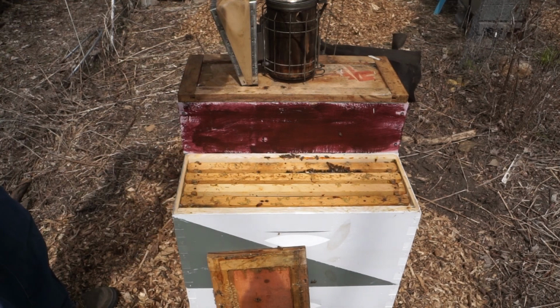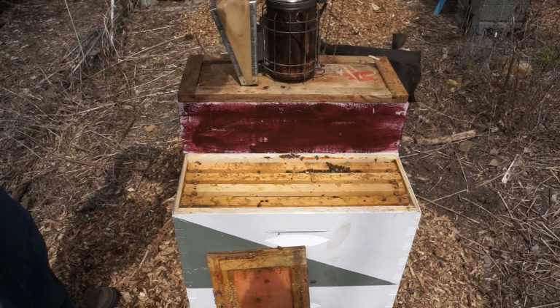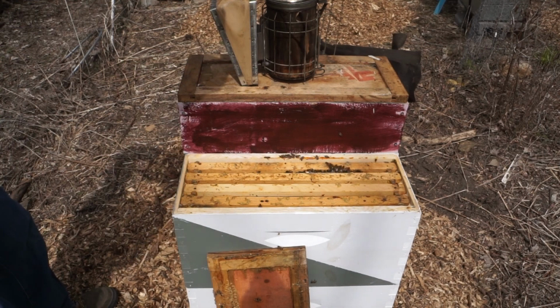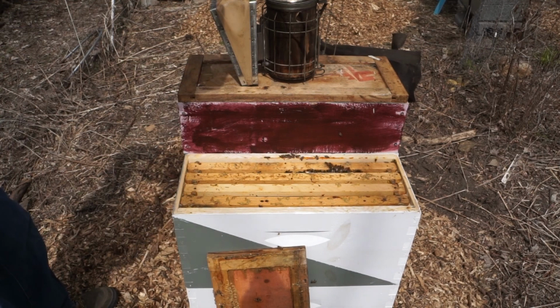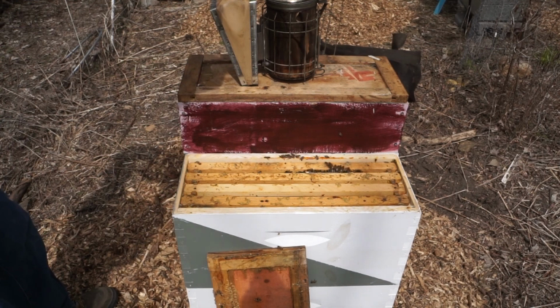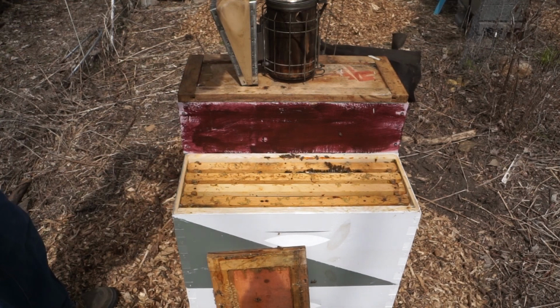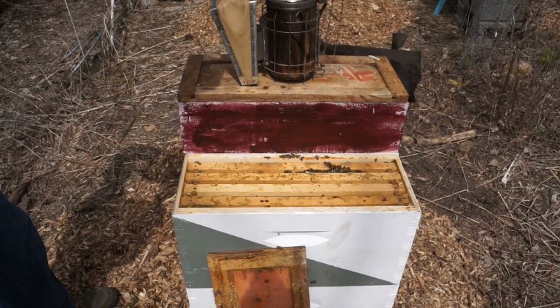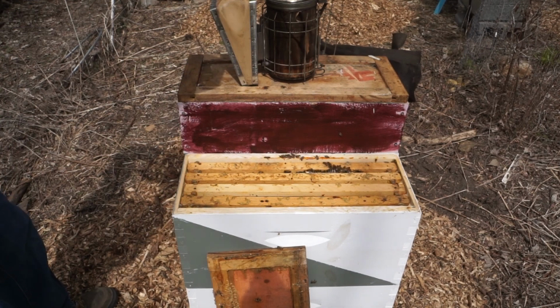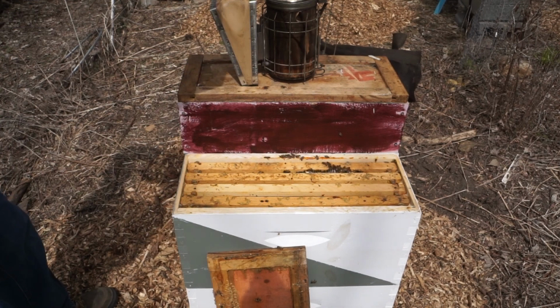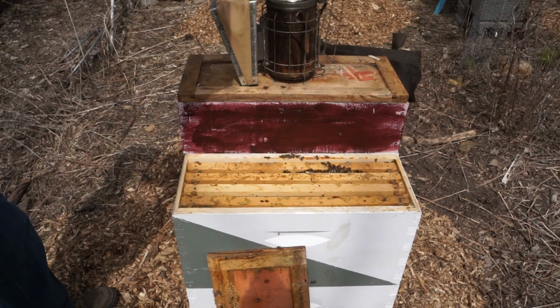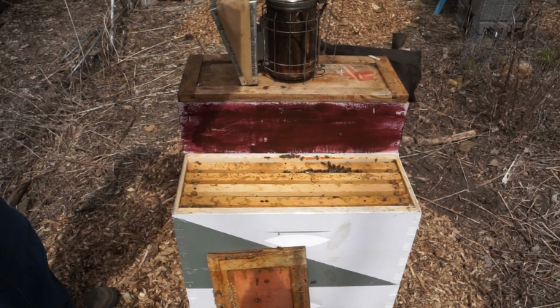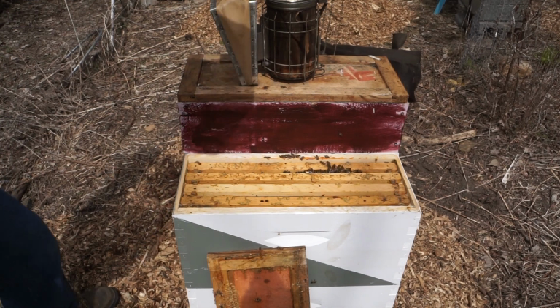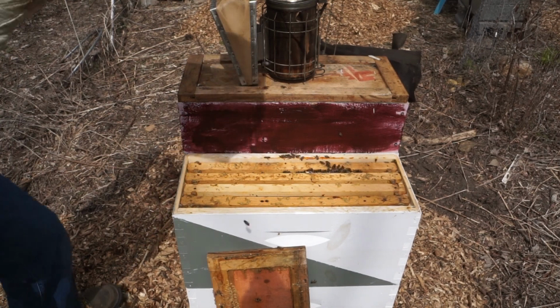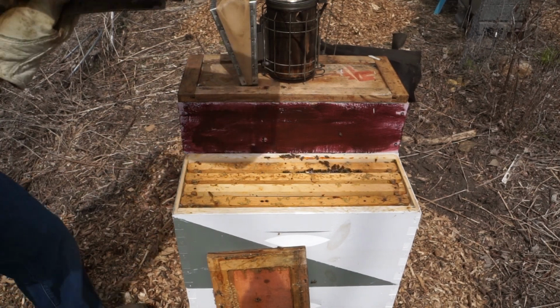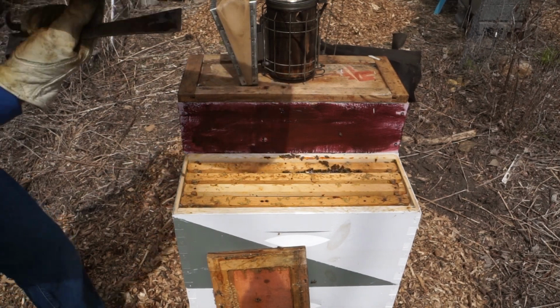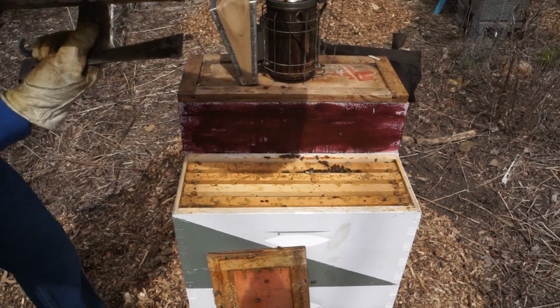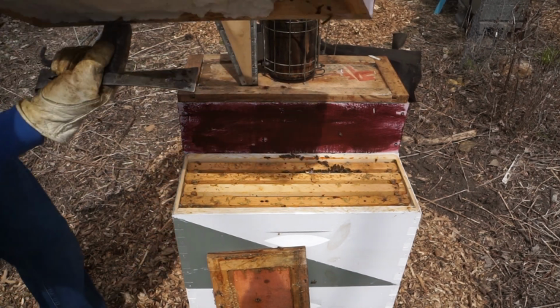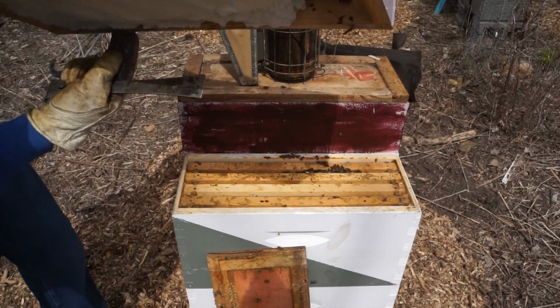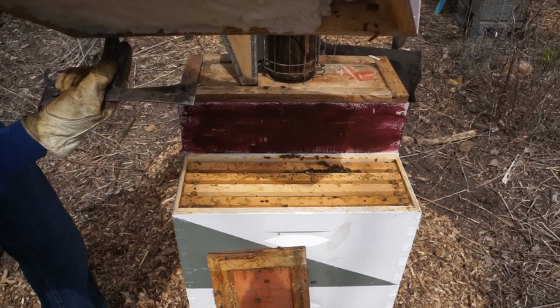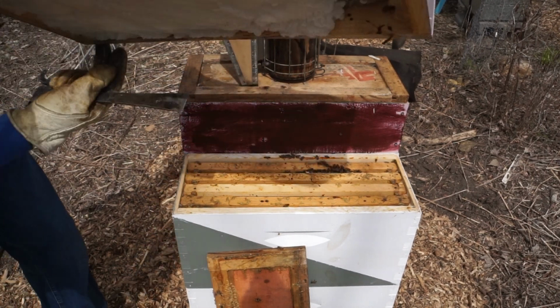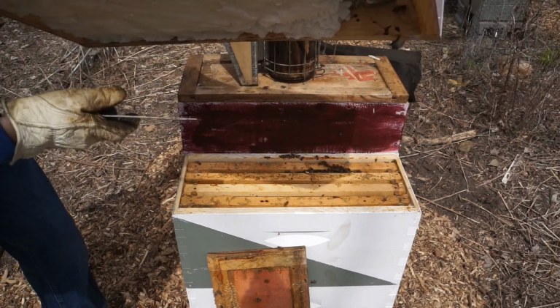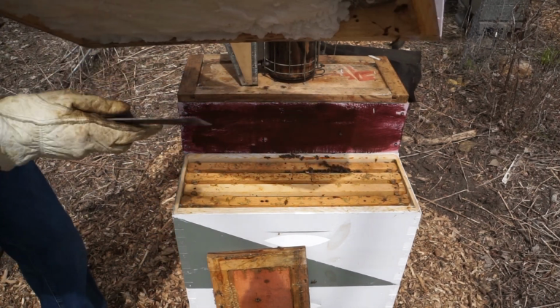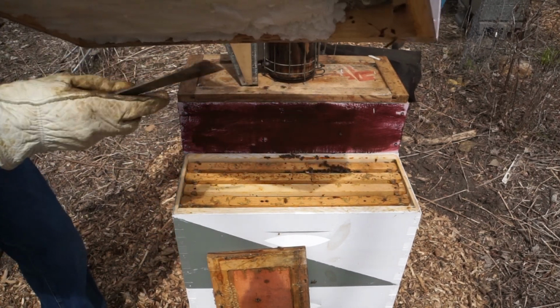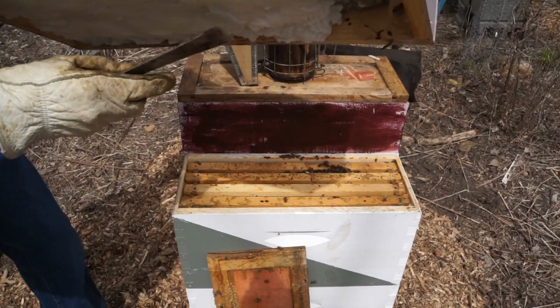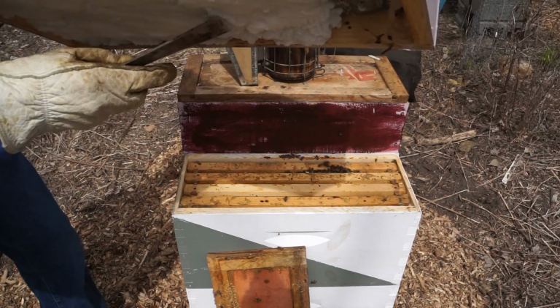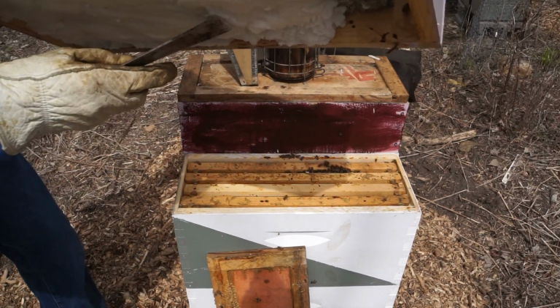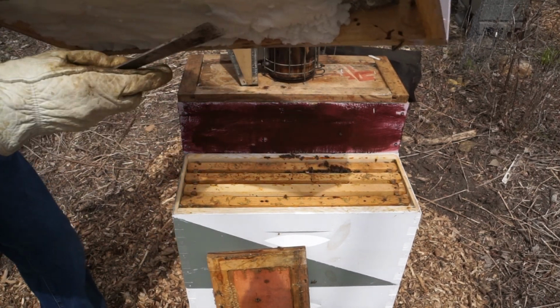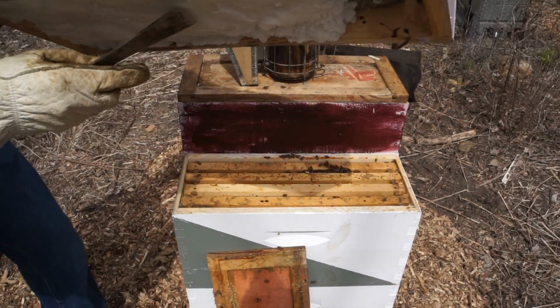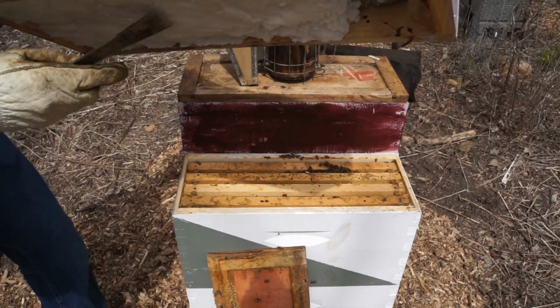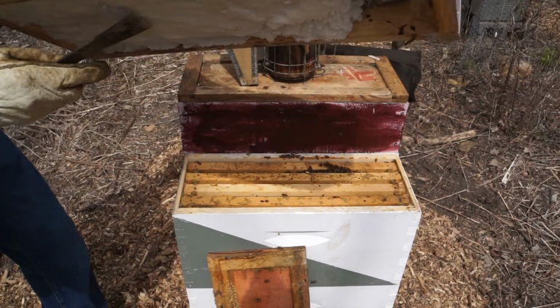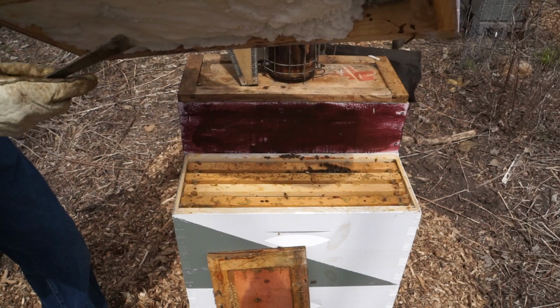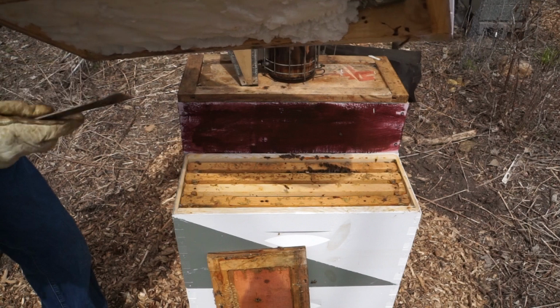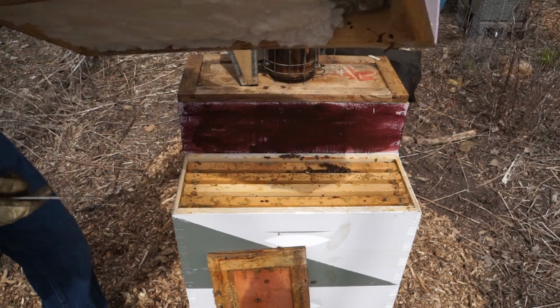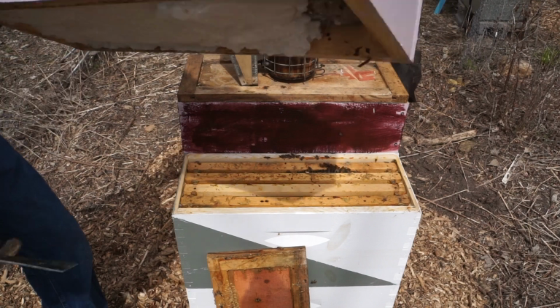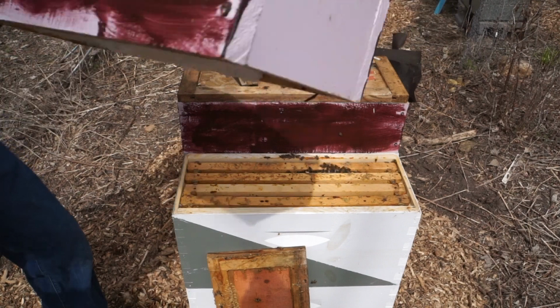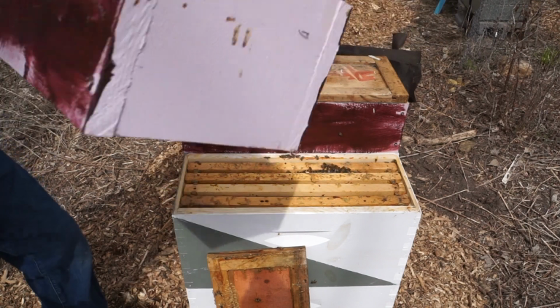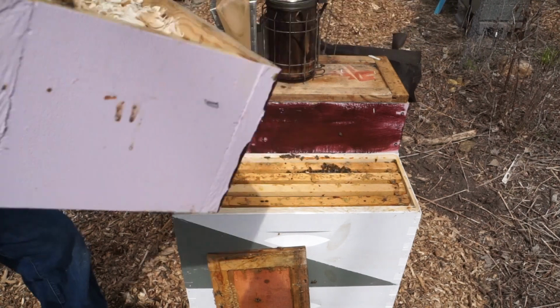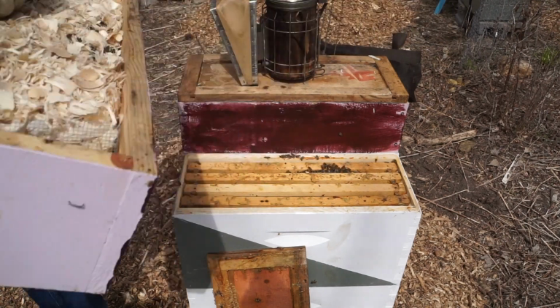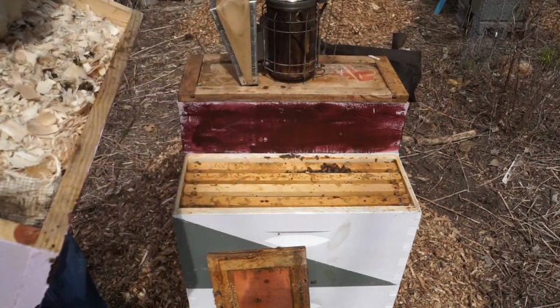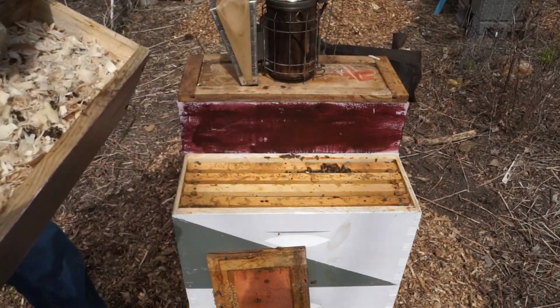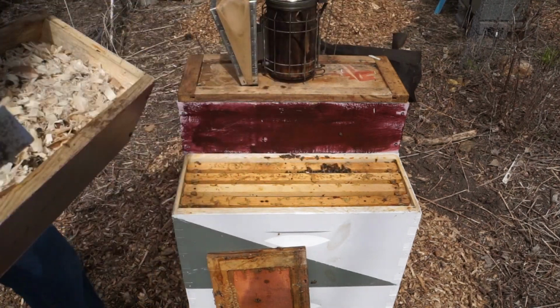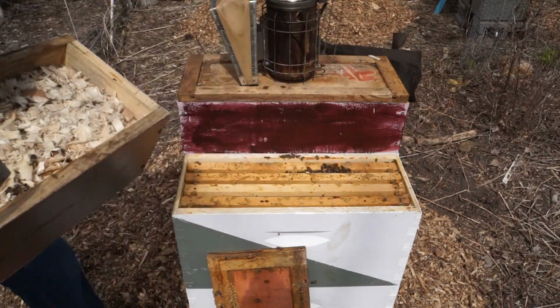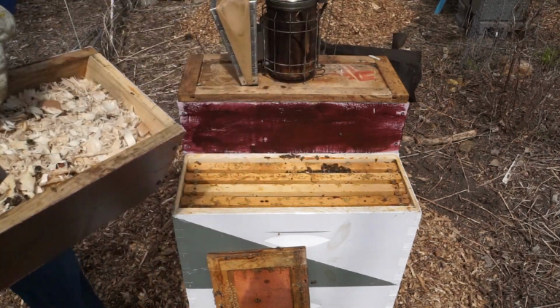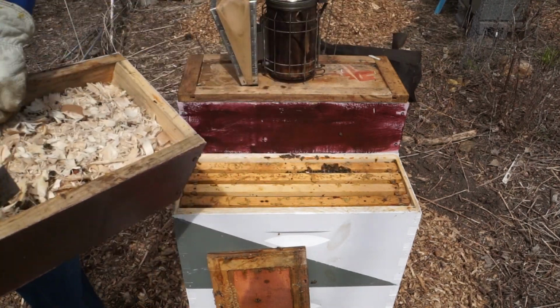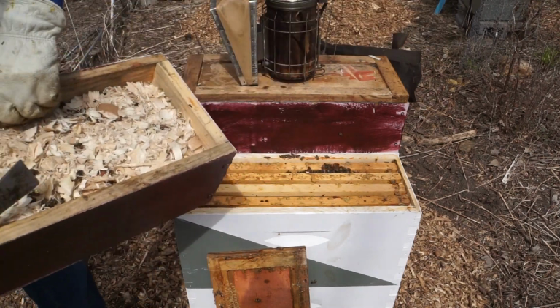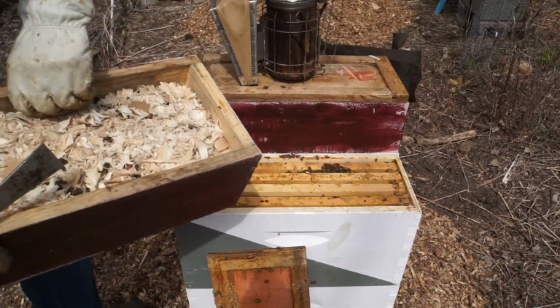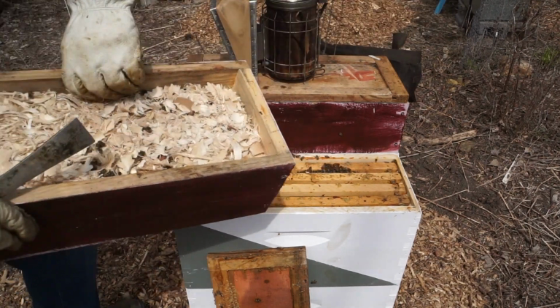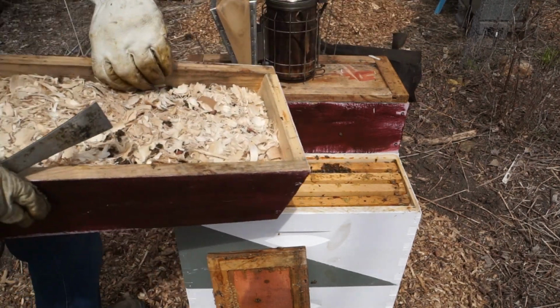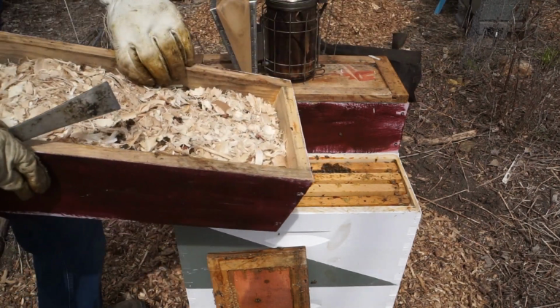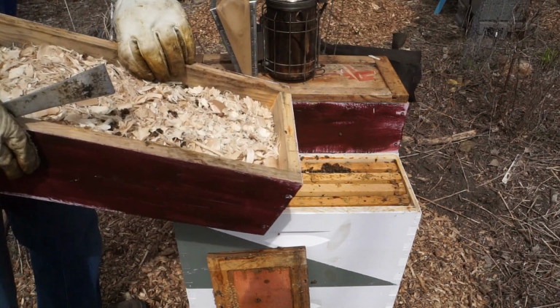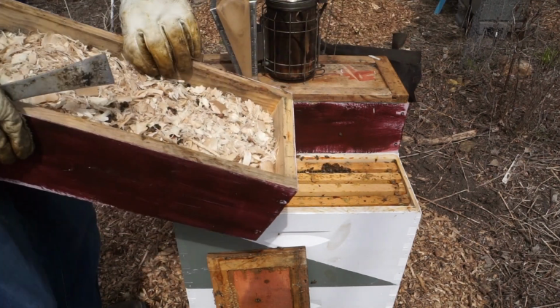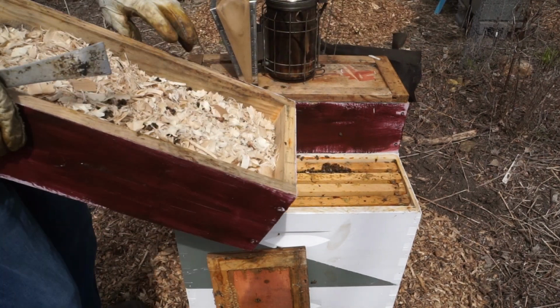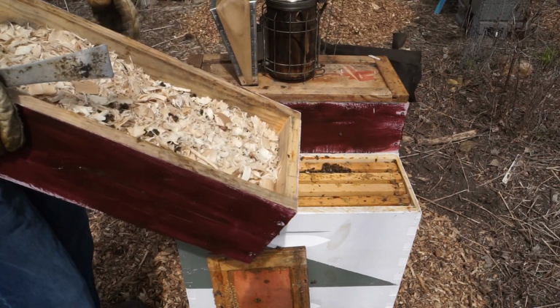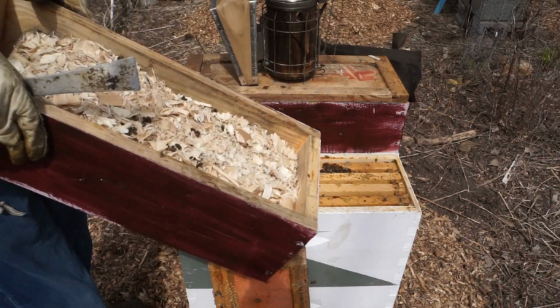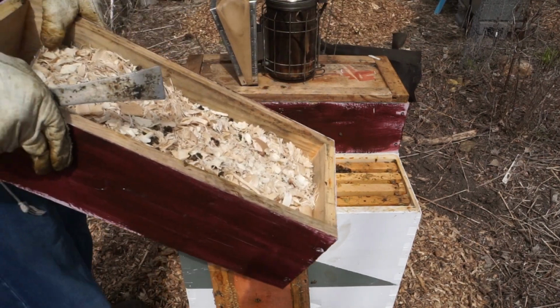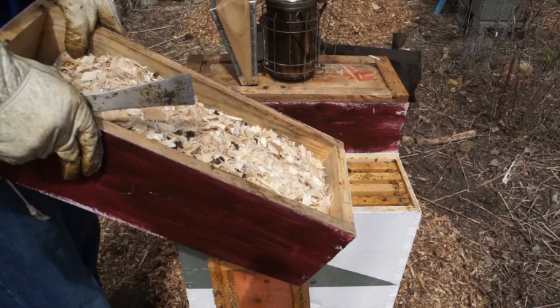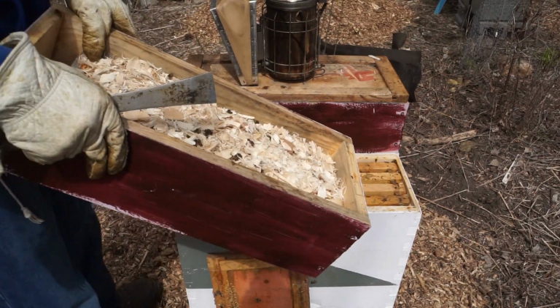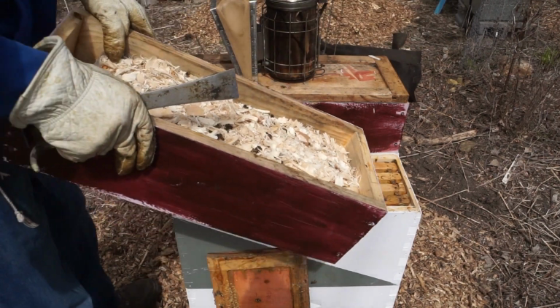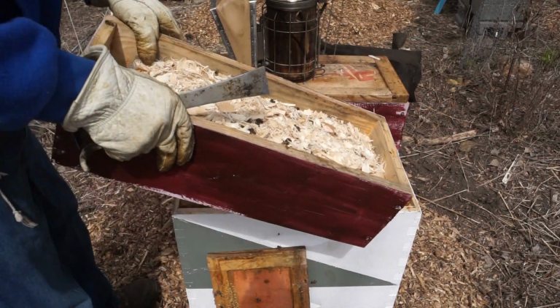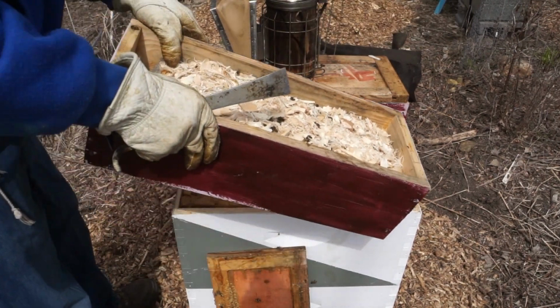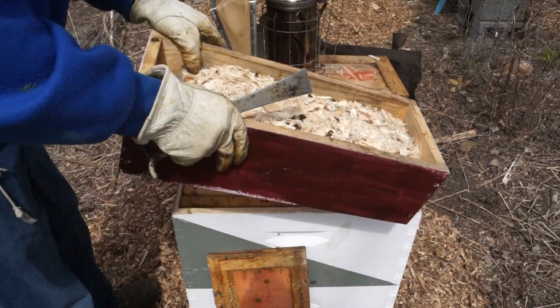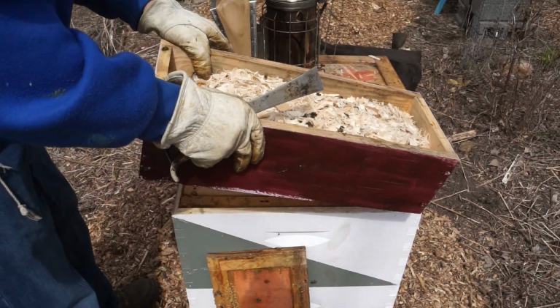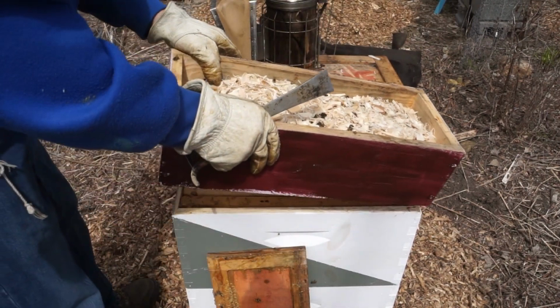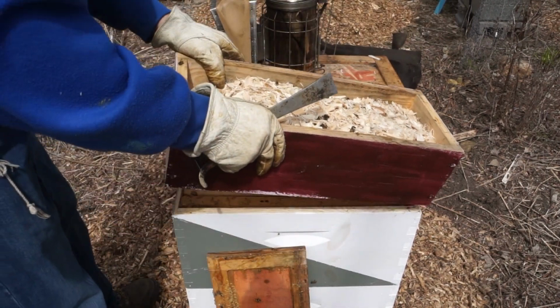There is actually still sugar brick packed into the quilt box, so they do have access to it.